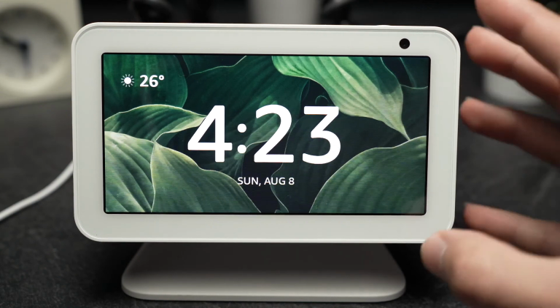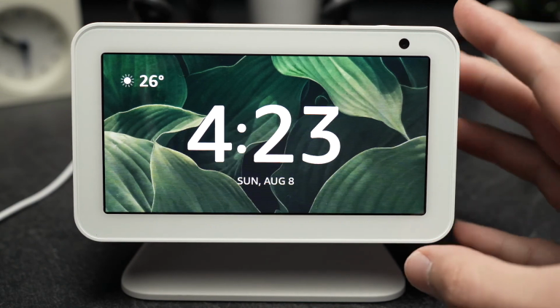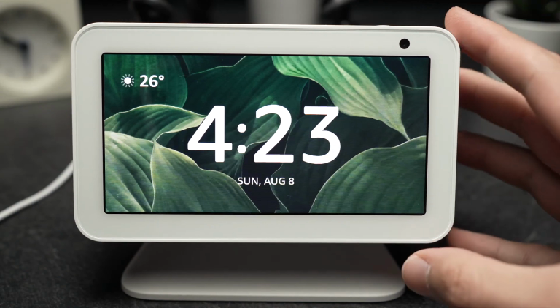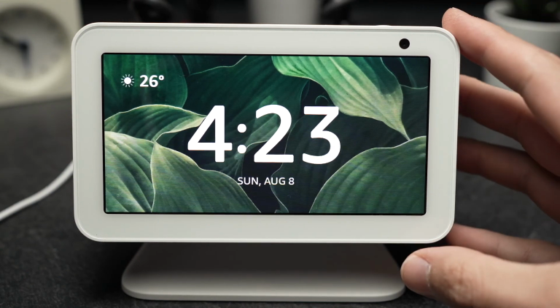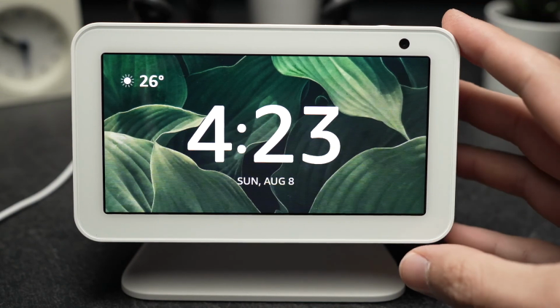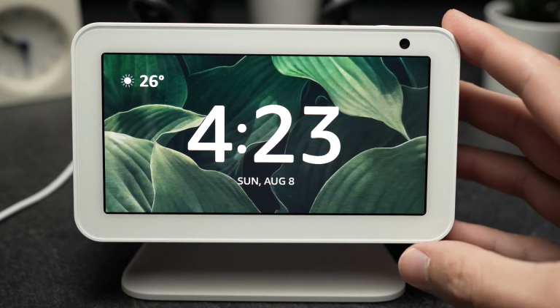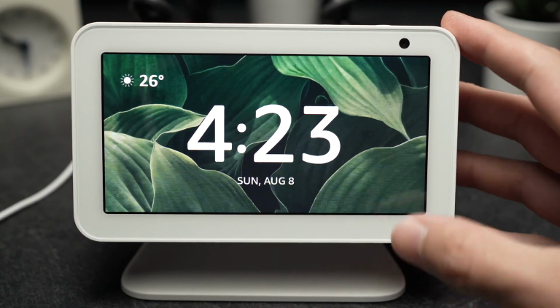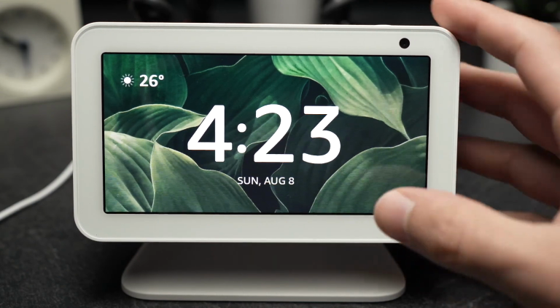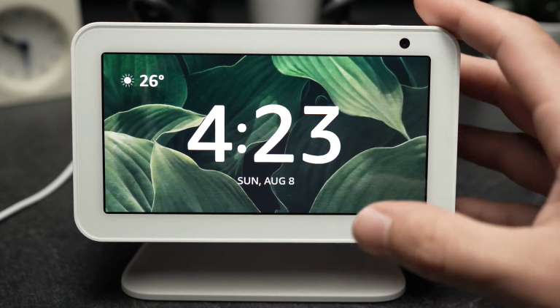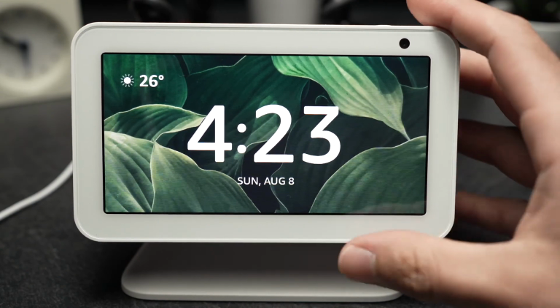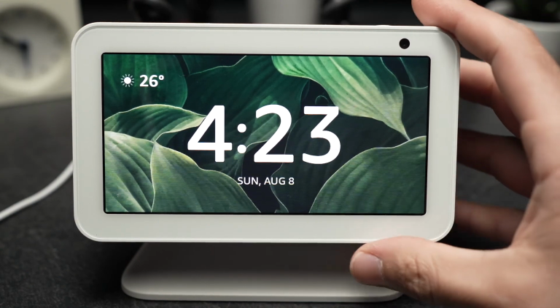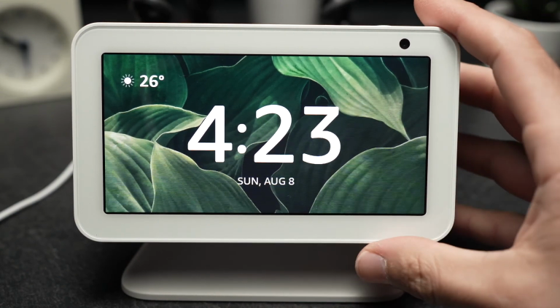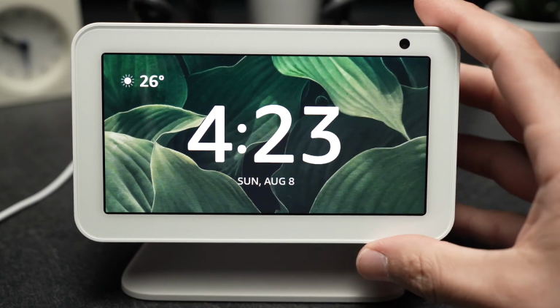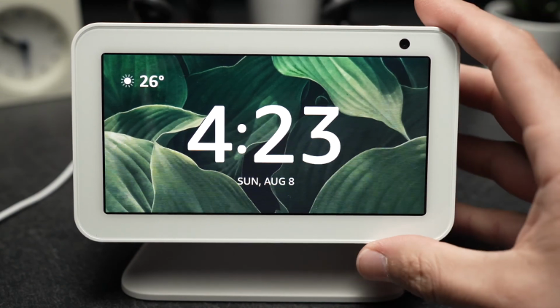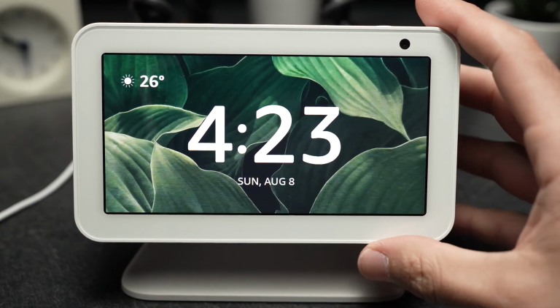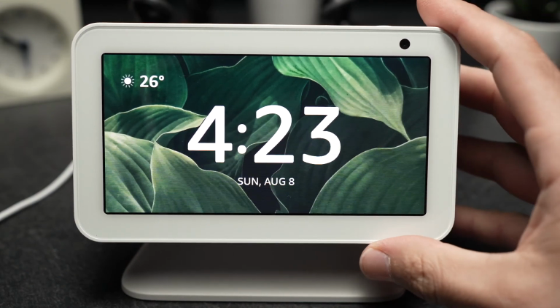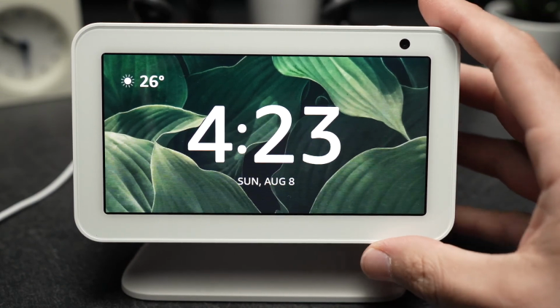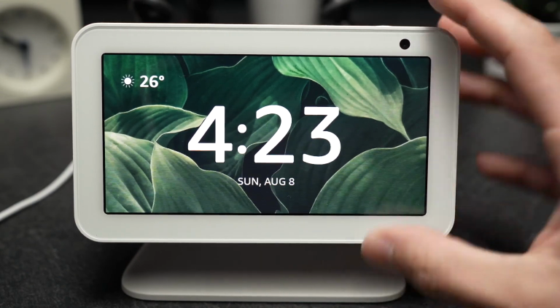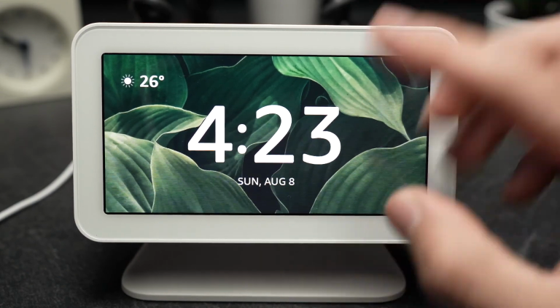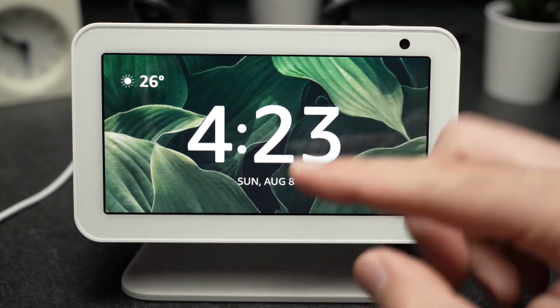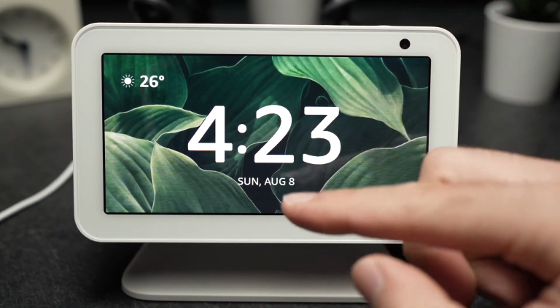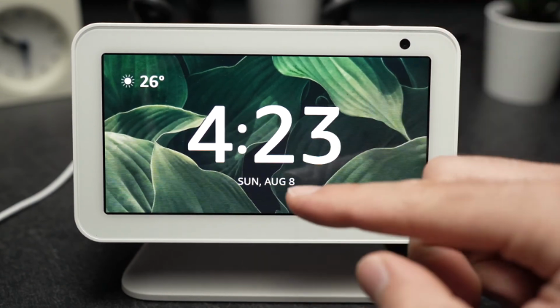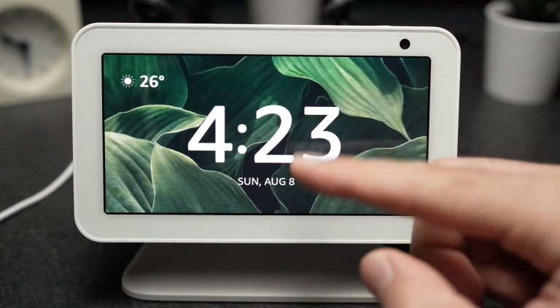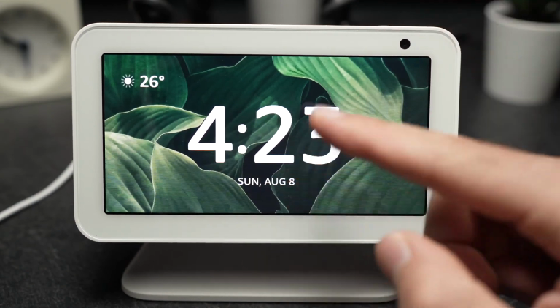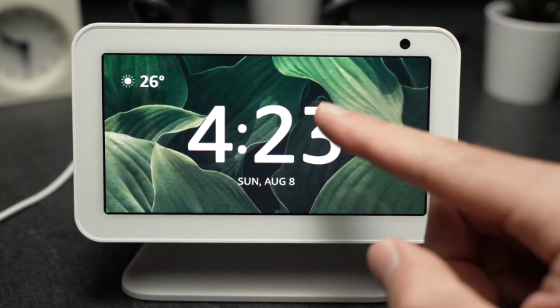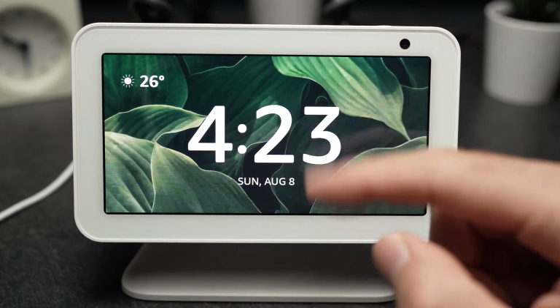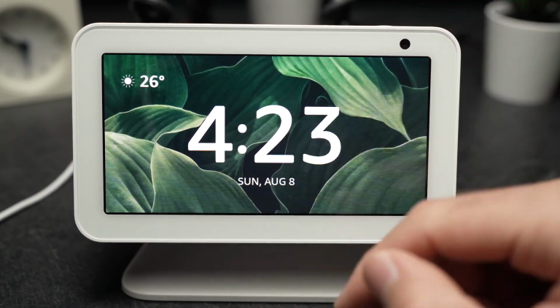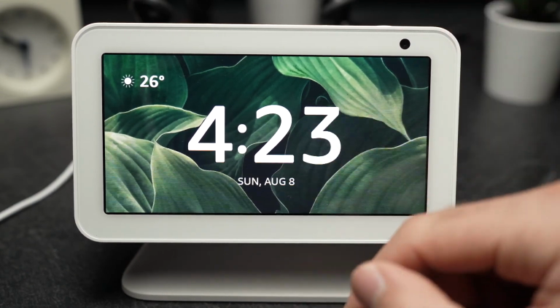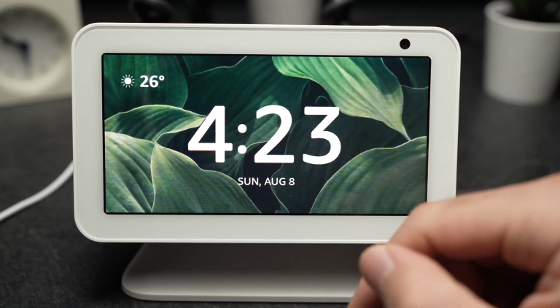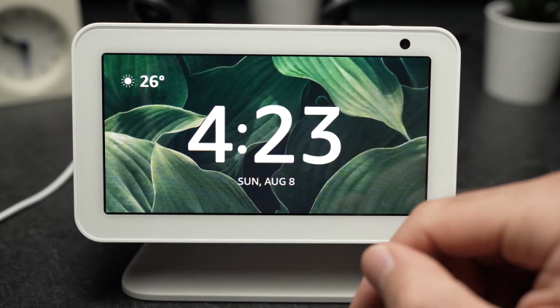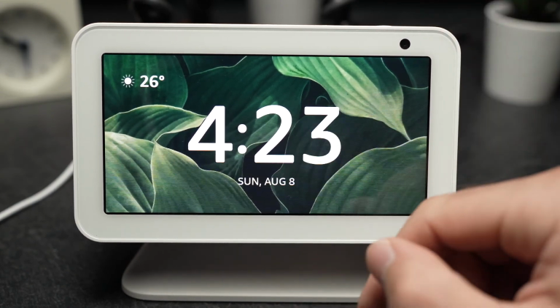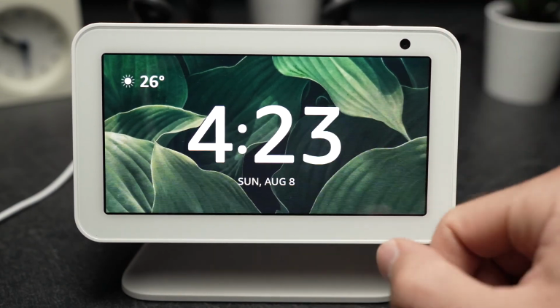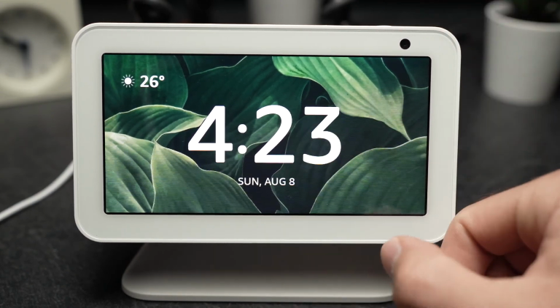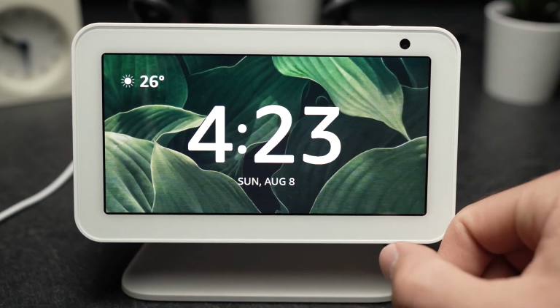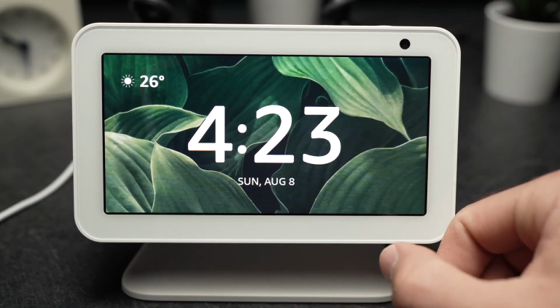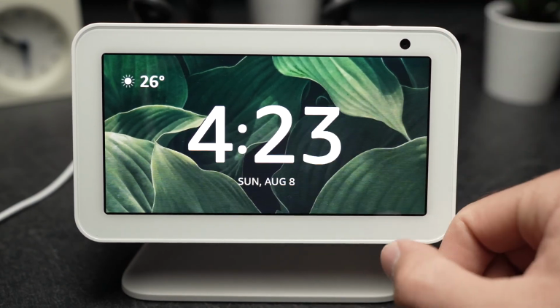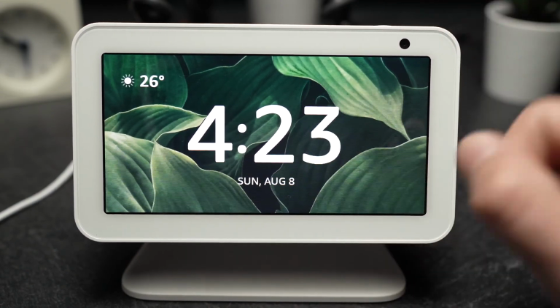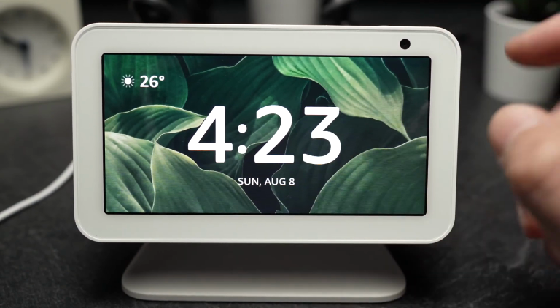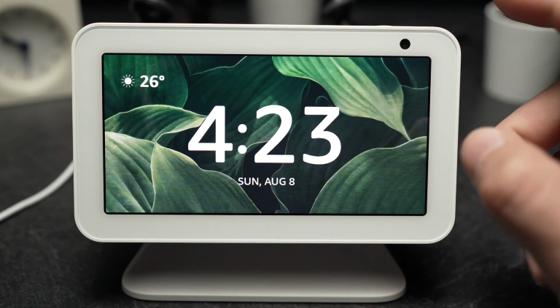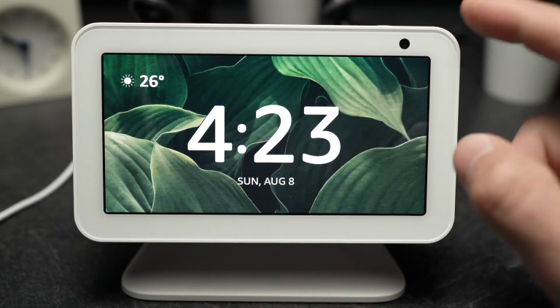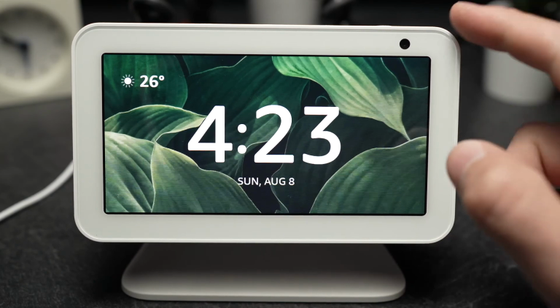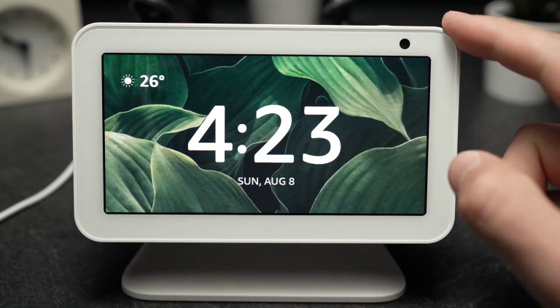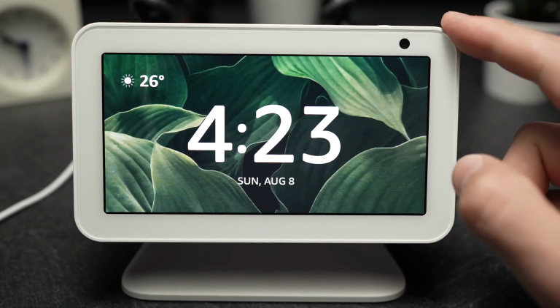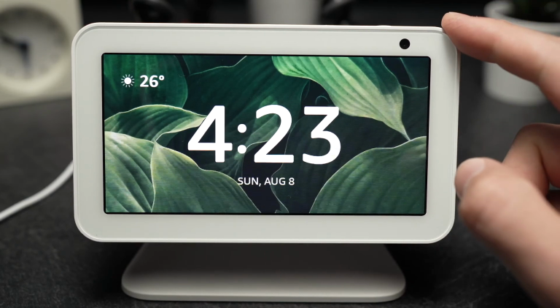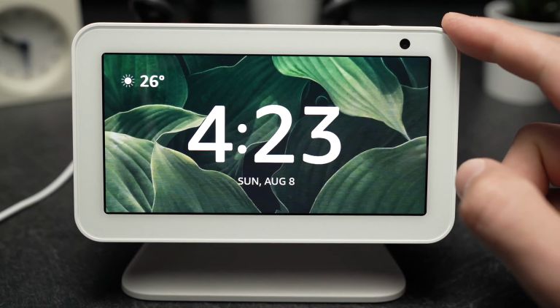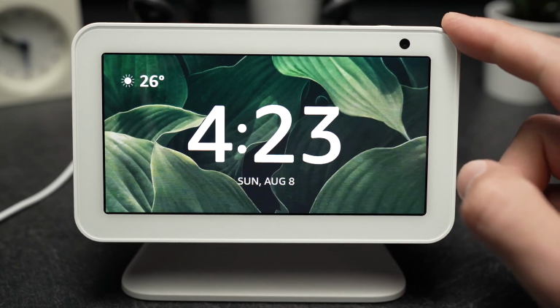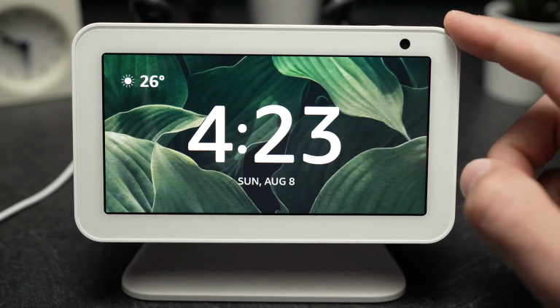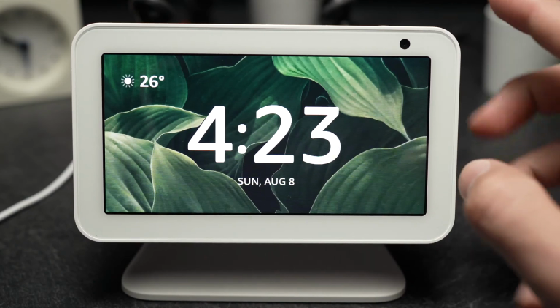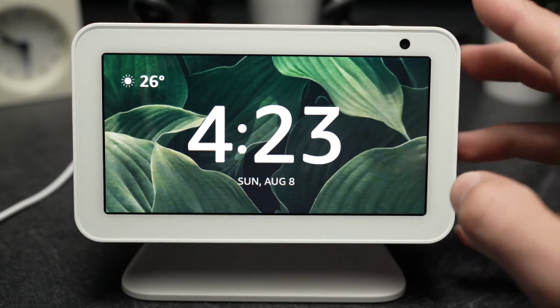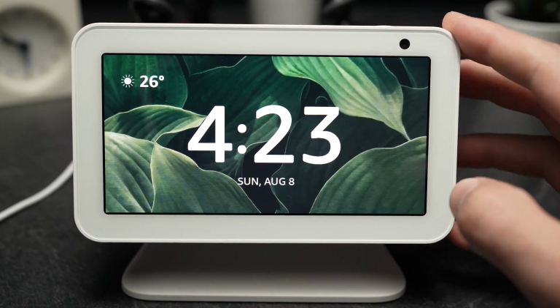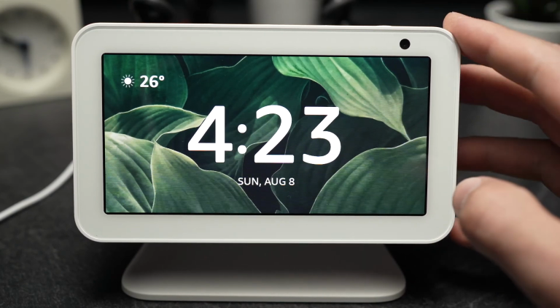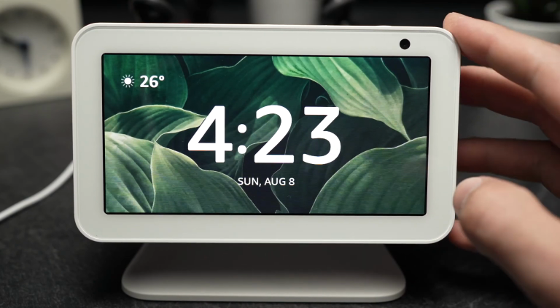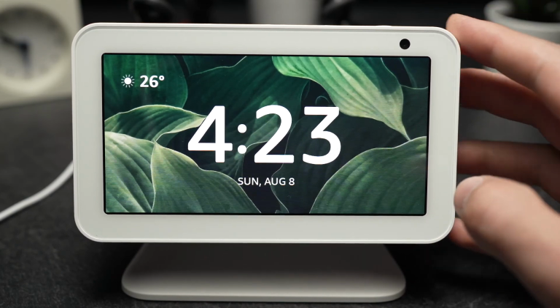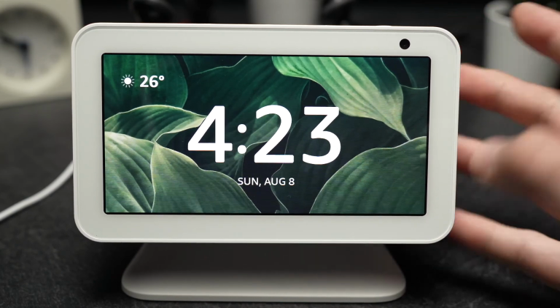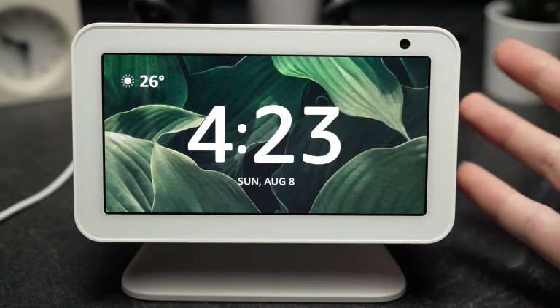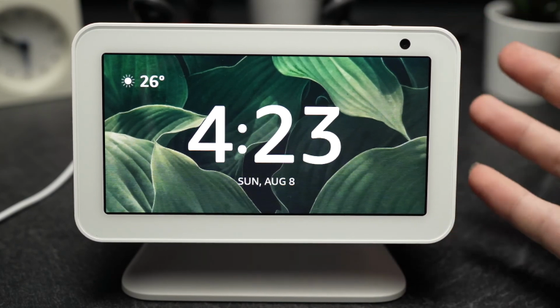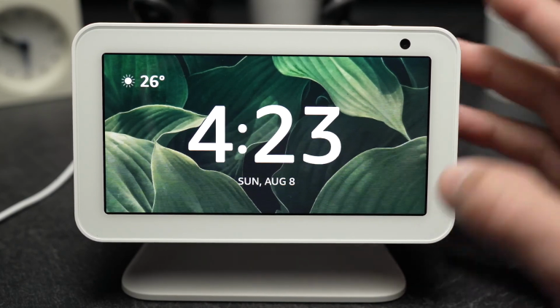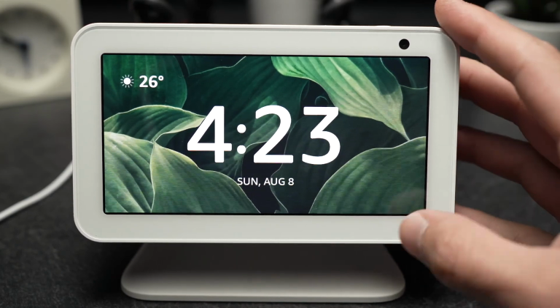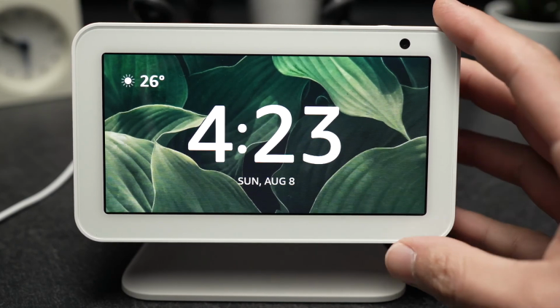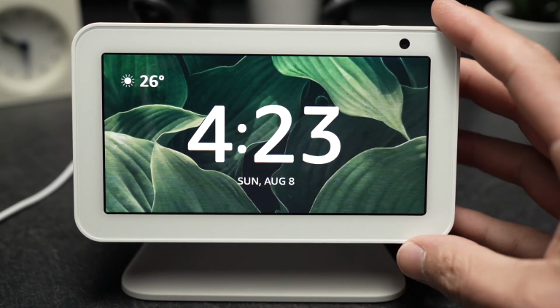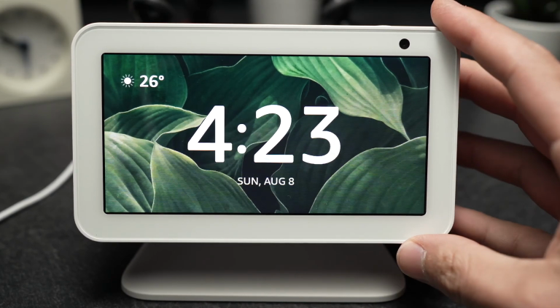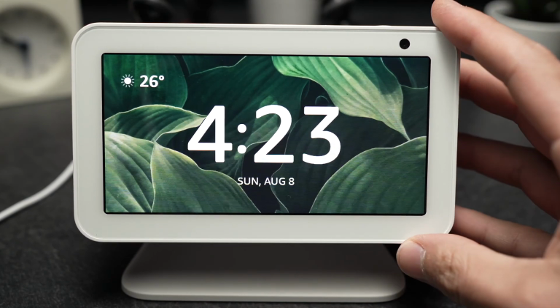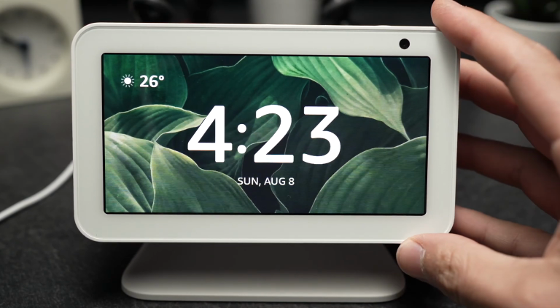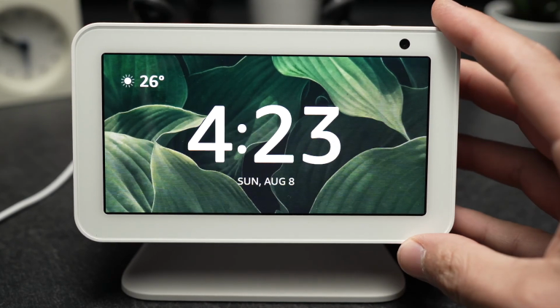In this video, I'll show you how to use Netflix on your Echo Show. Could be the Echo Show 5 or 8 — that's your choice.